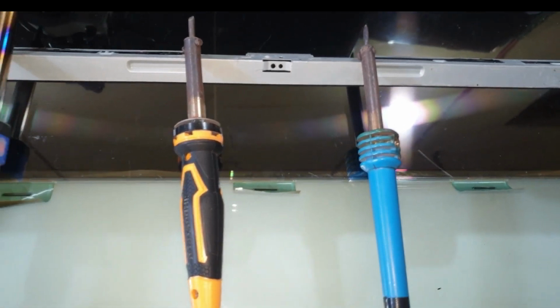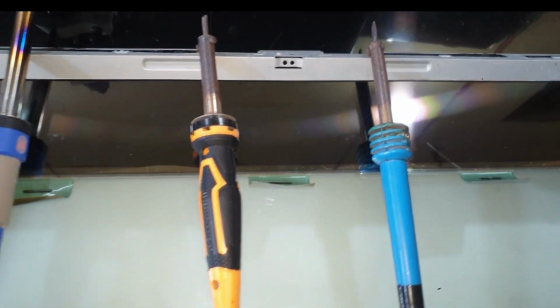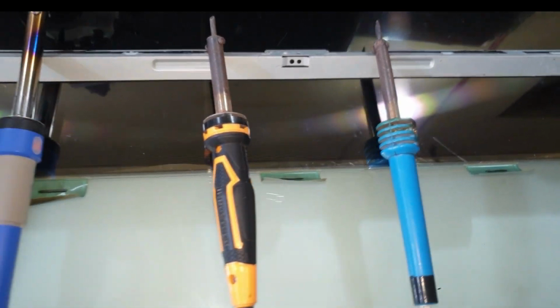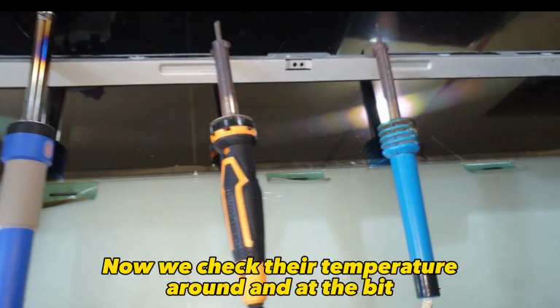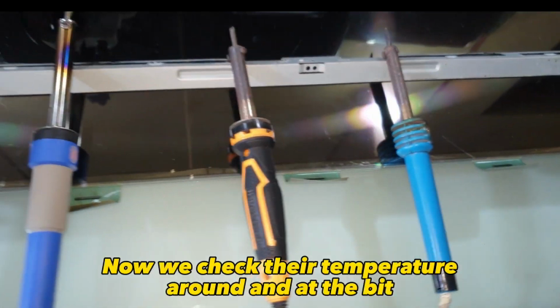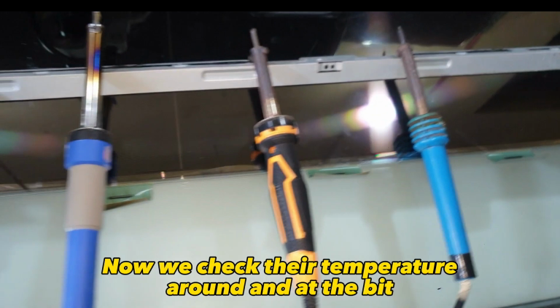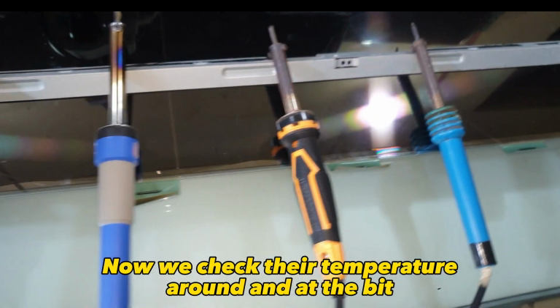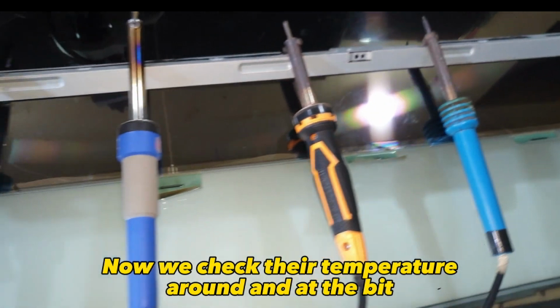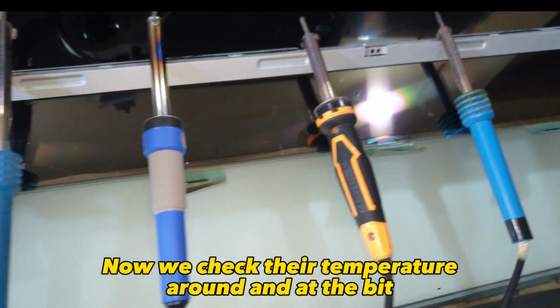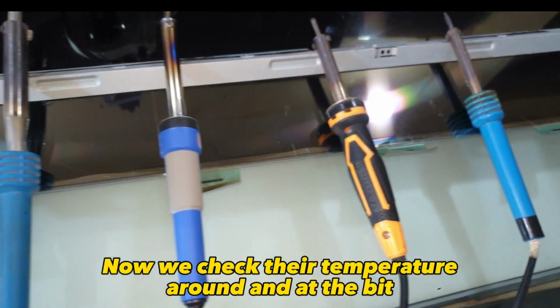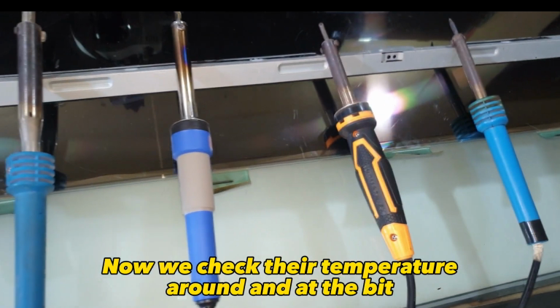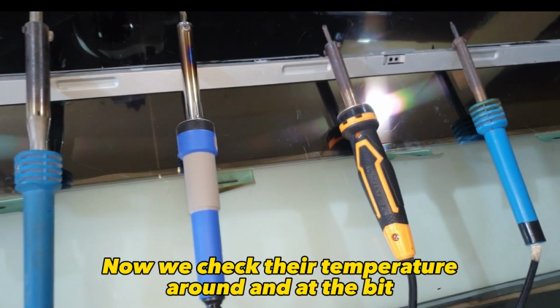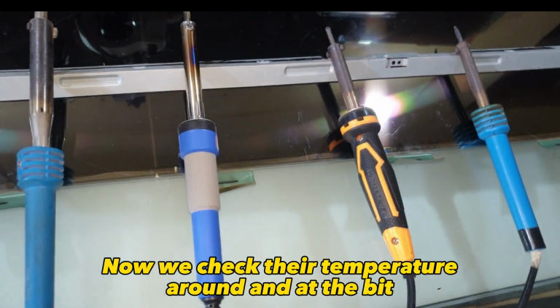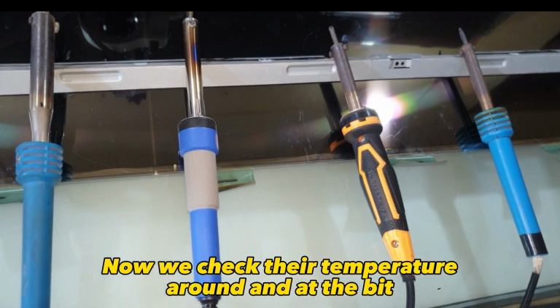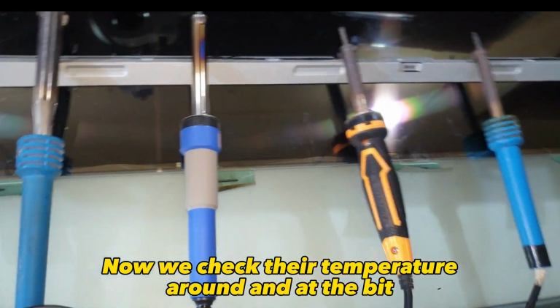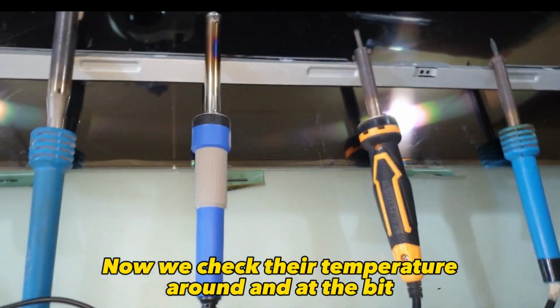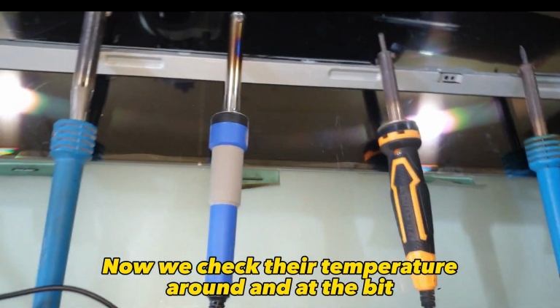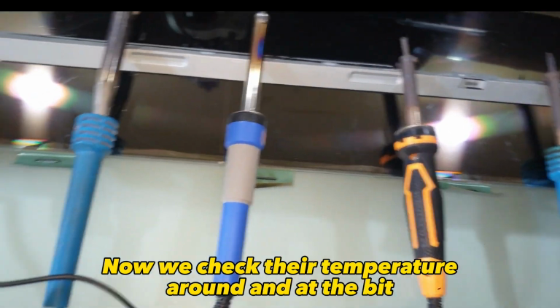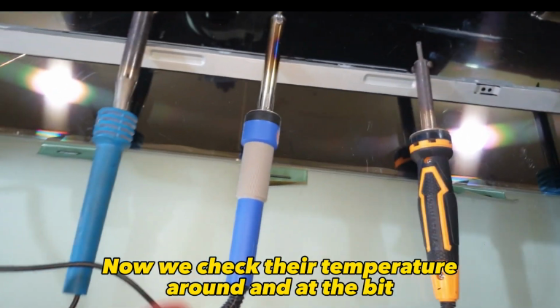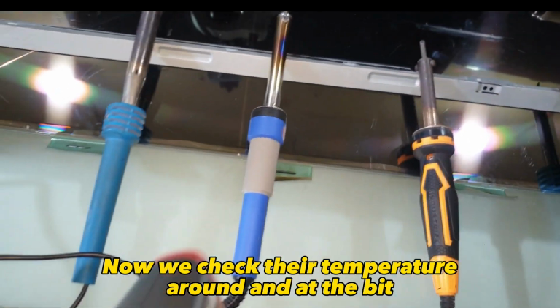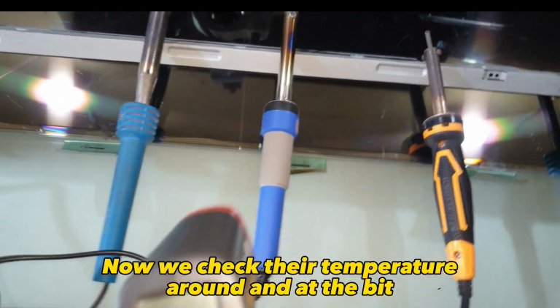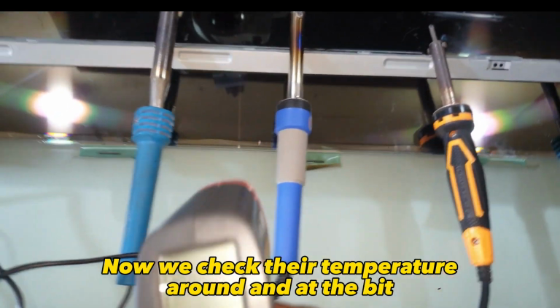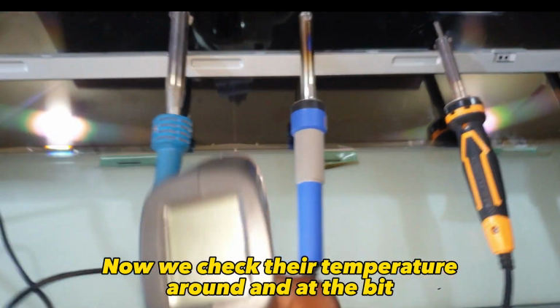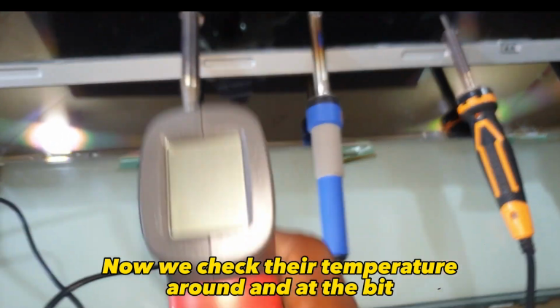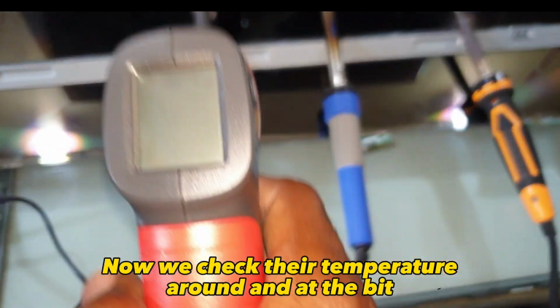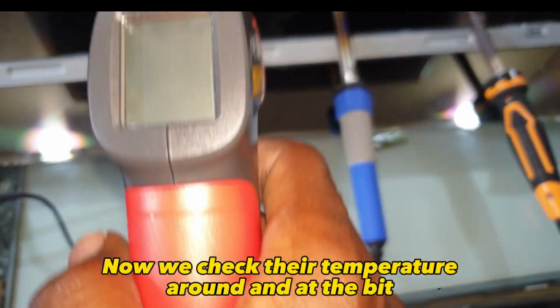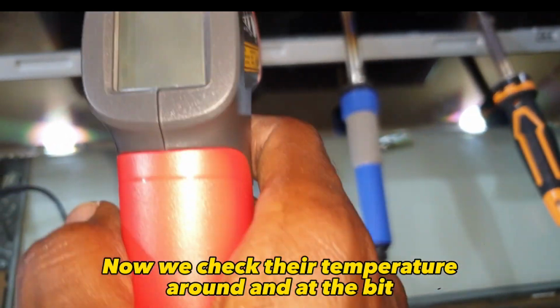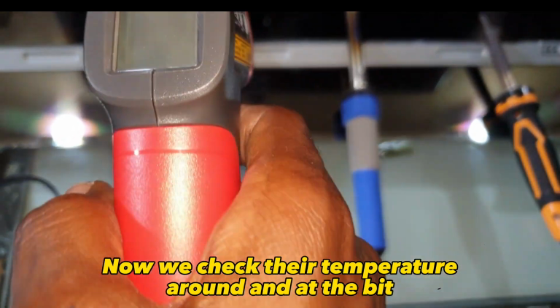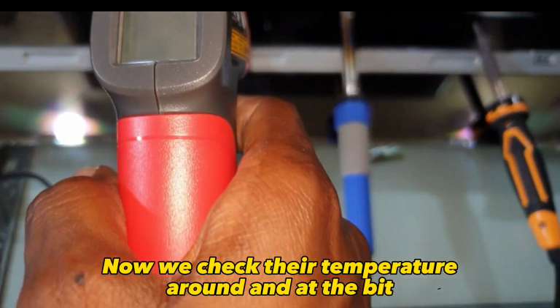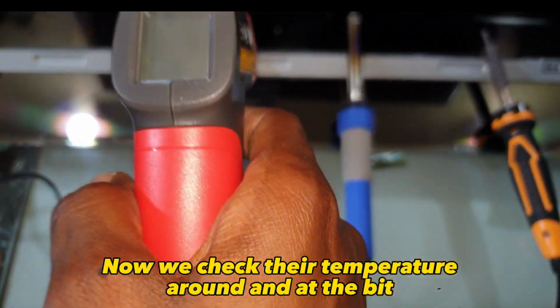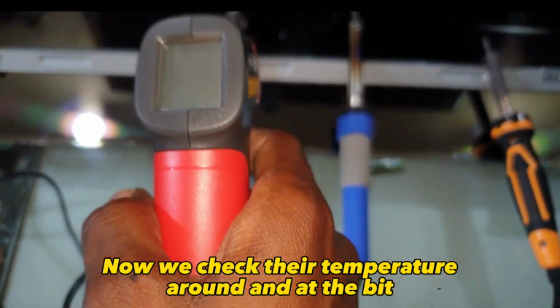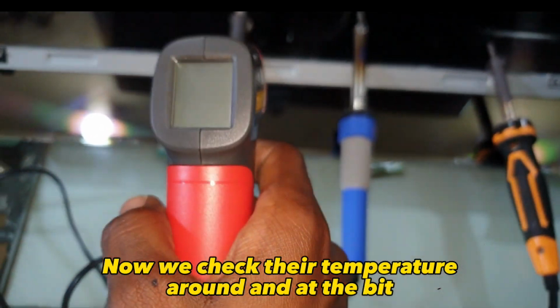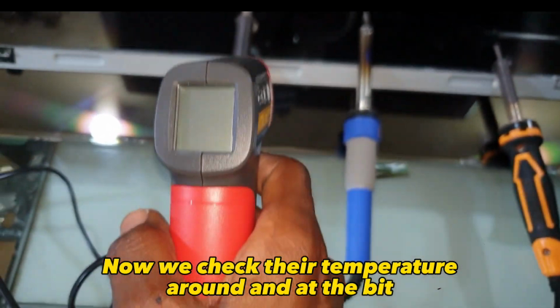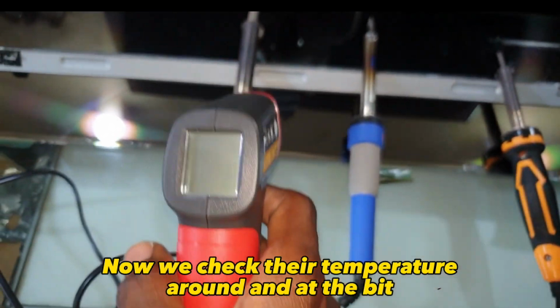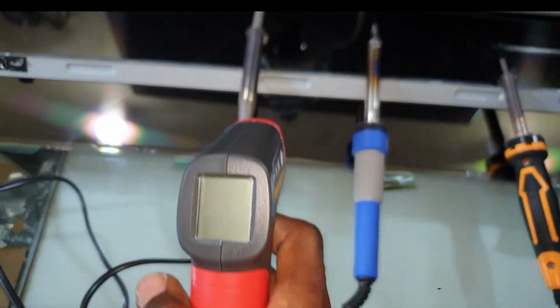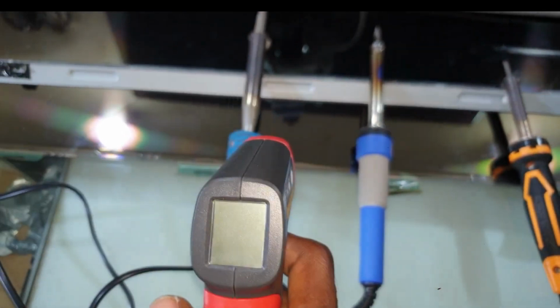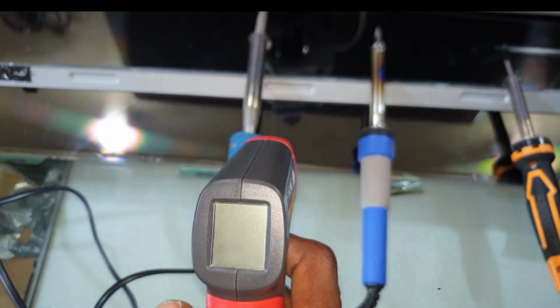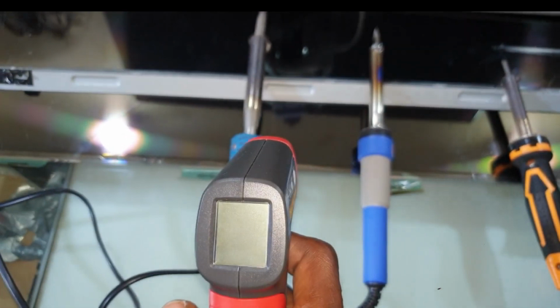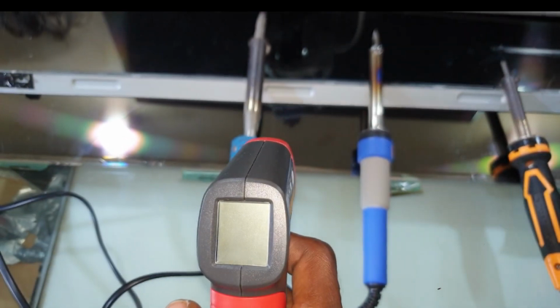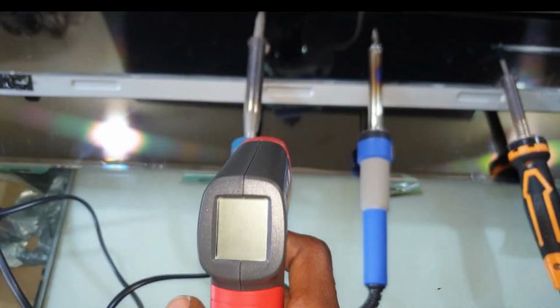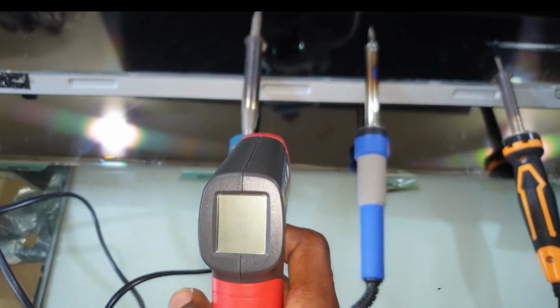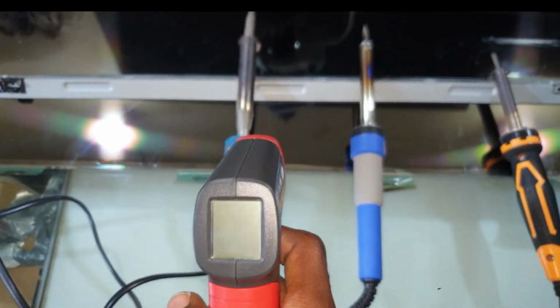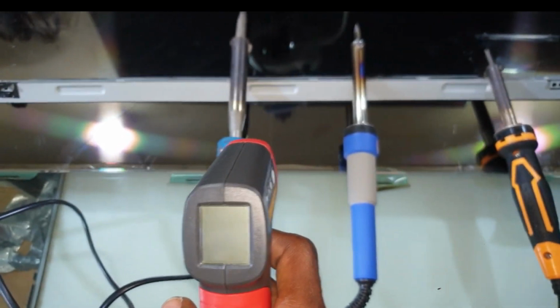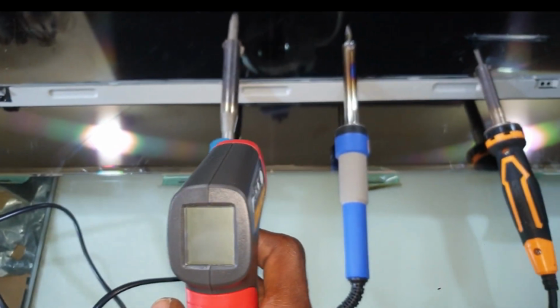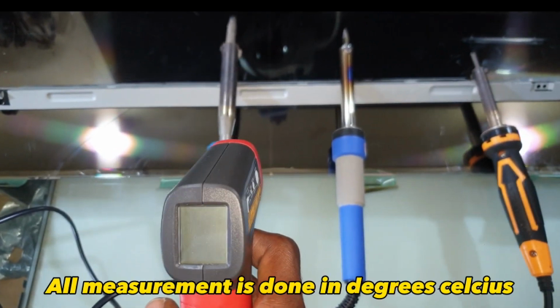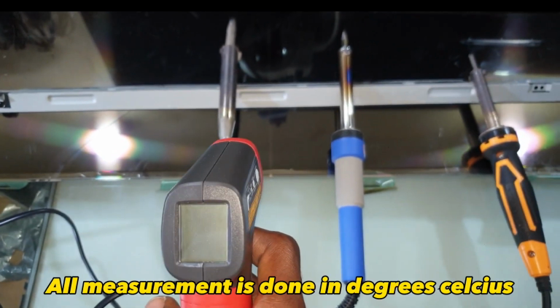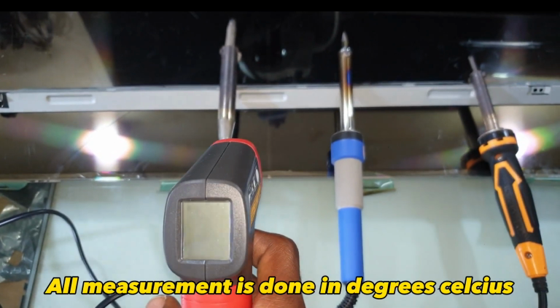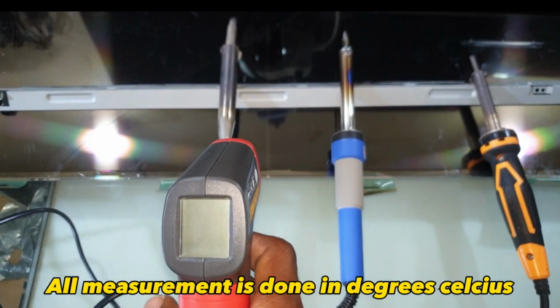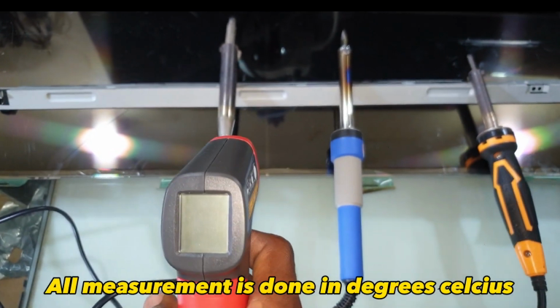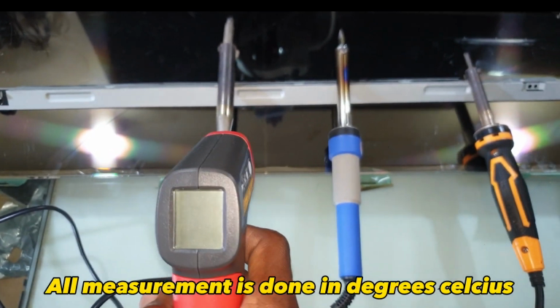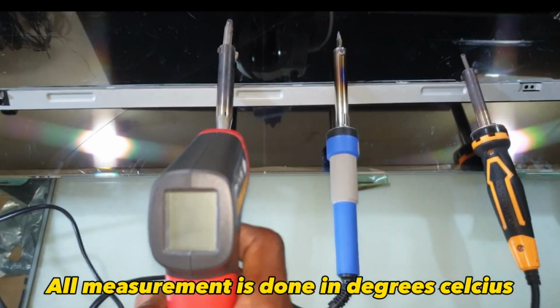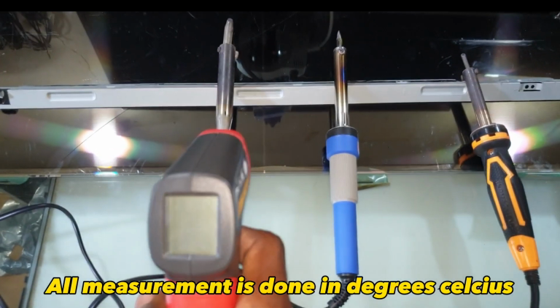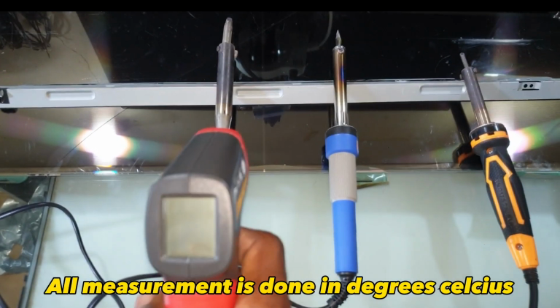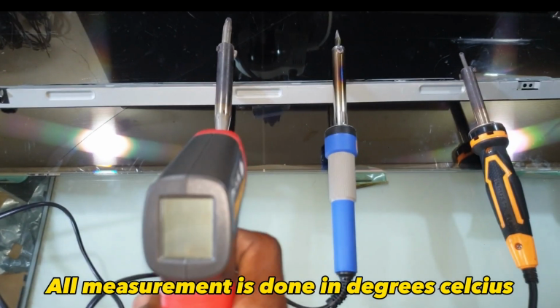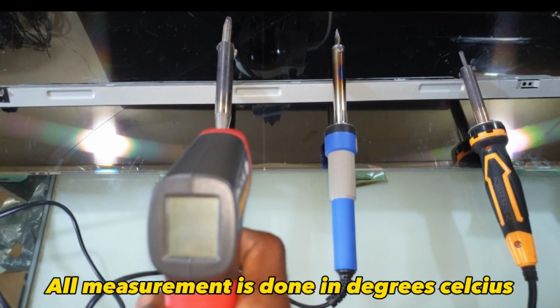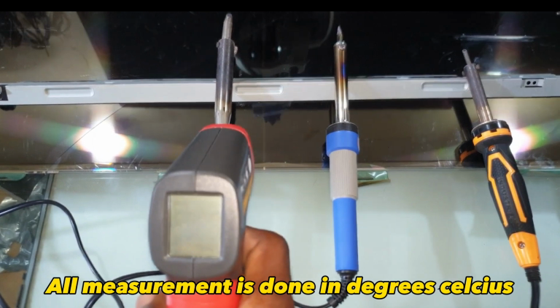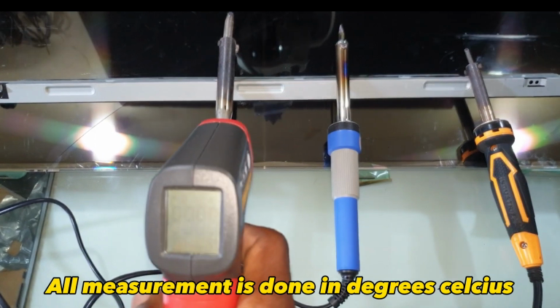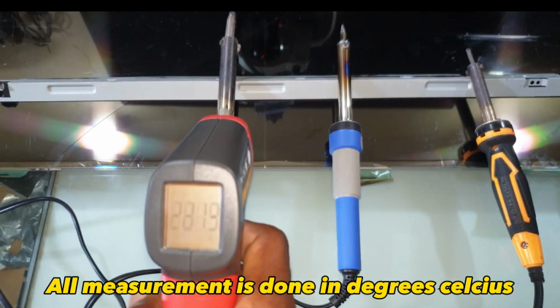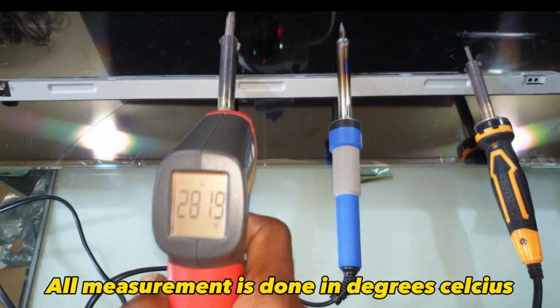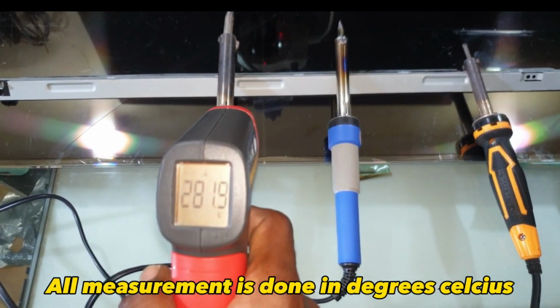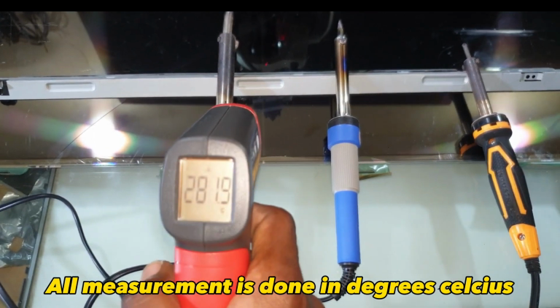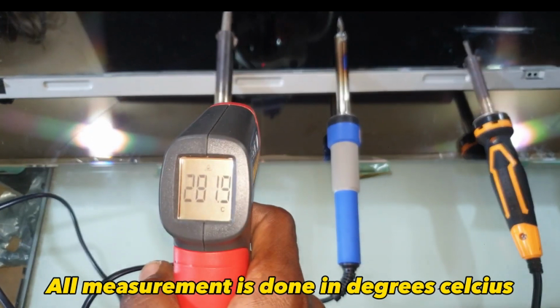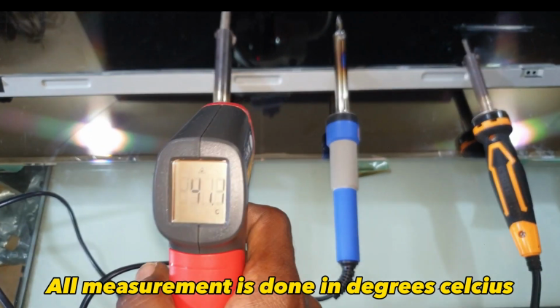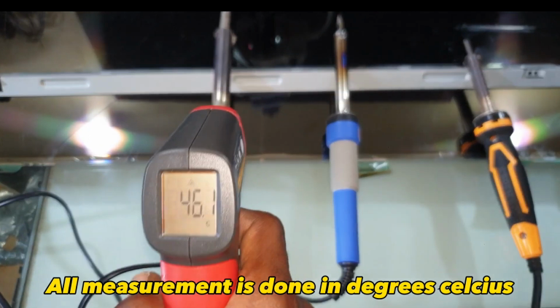Now we check their temperature around and at the bit. All measurements are done in degrees Celsius.